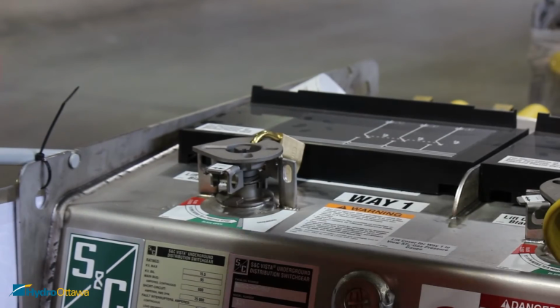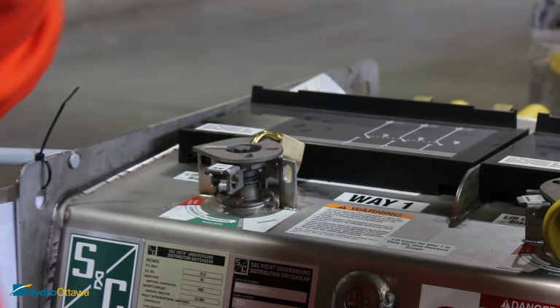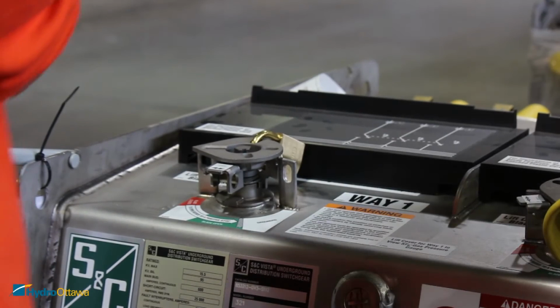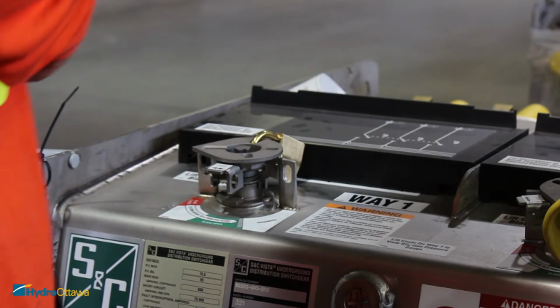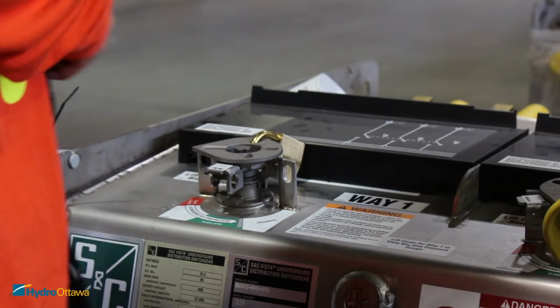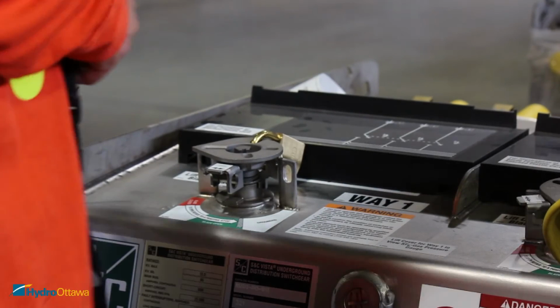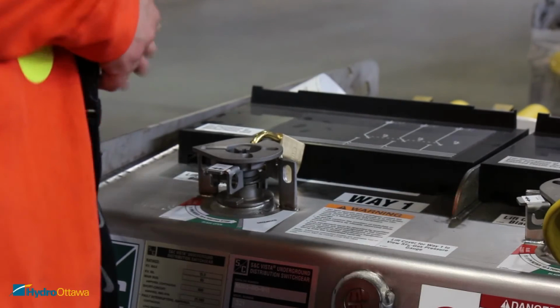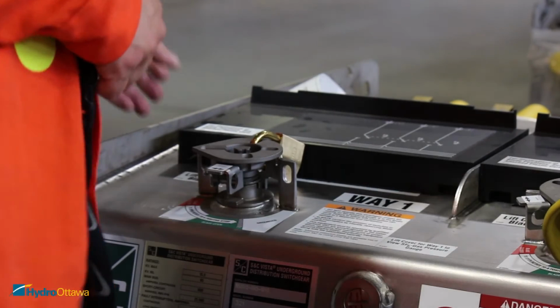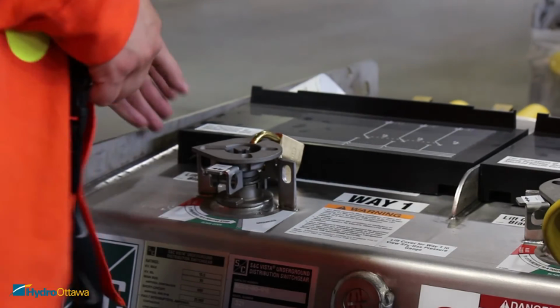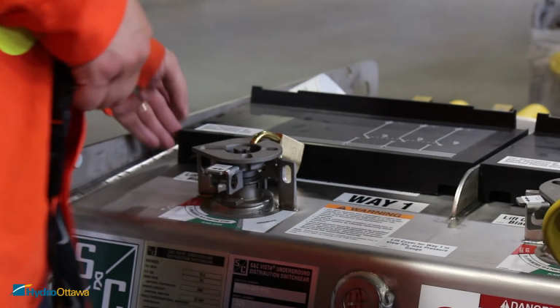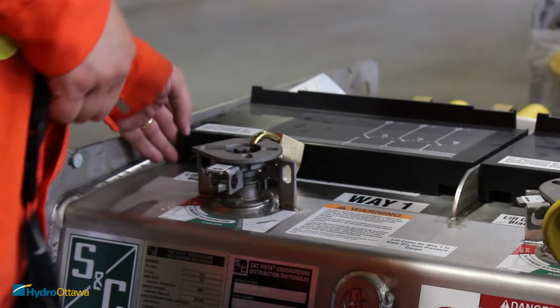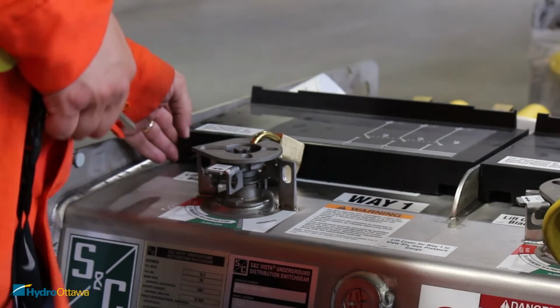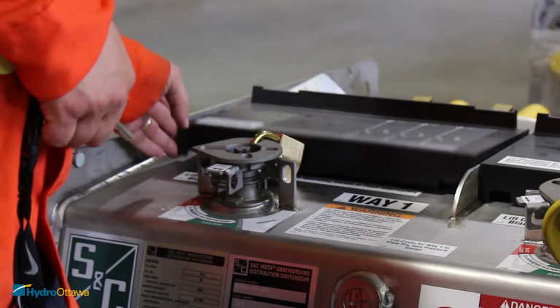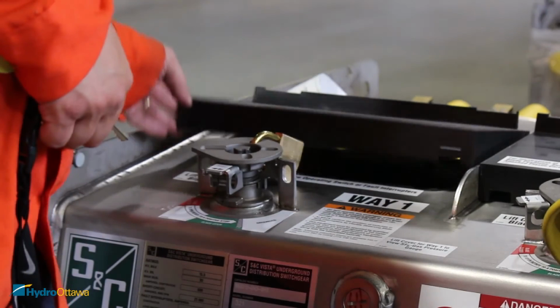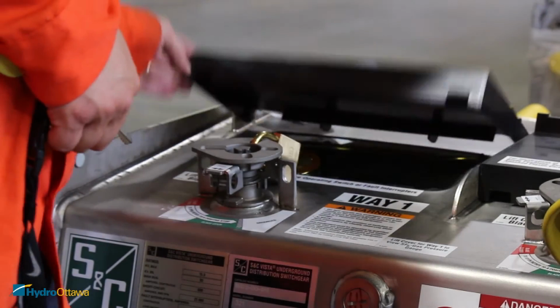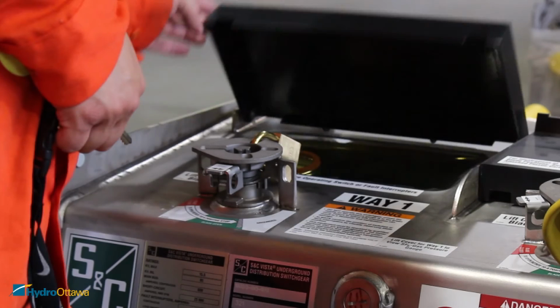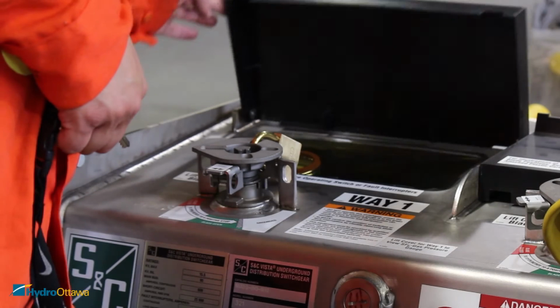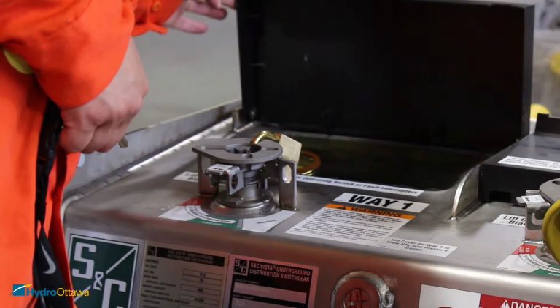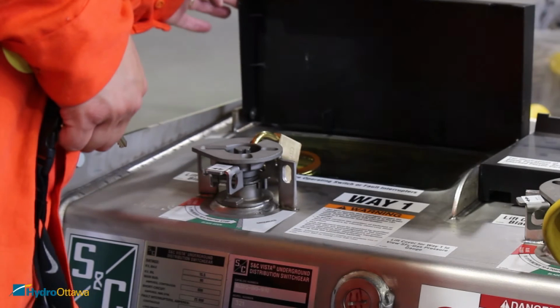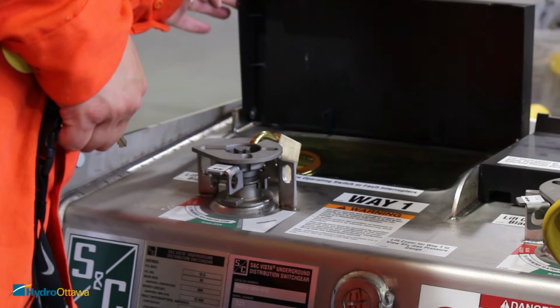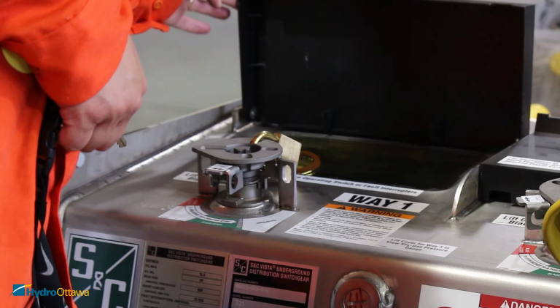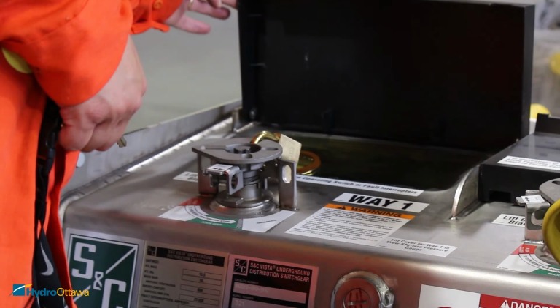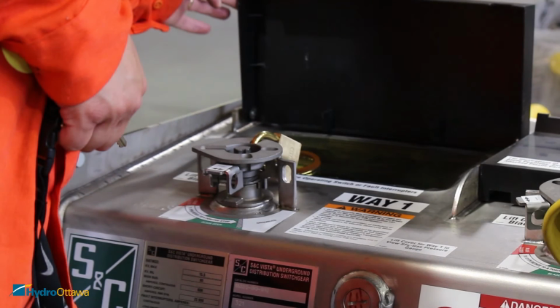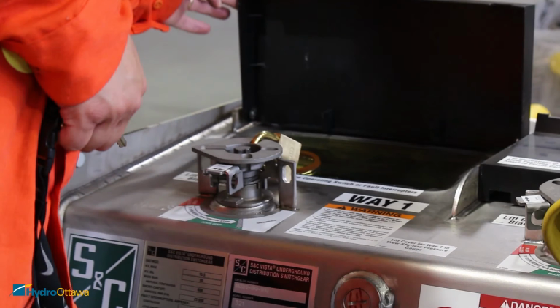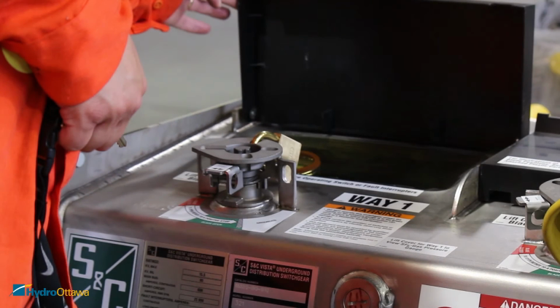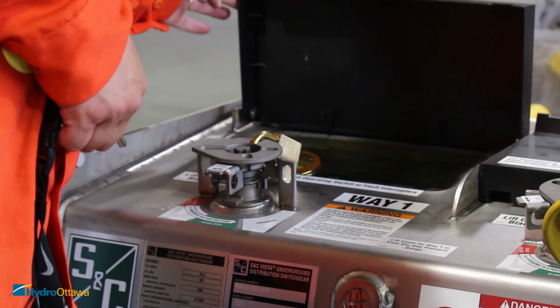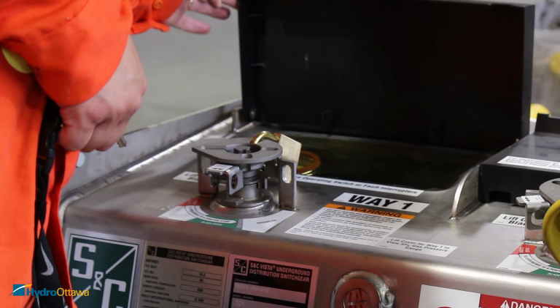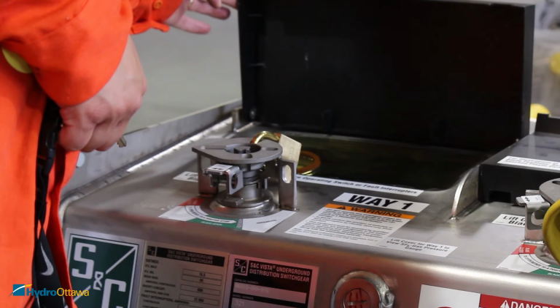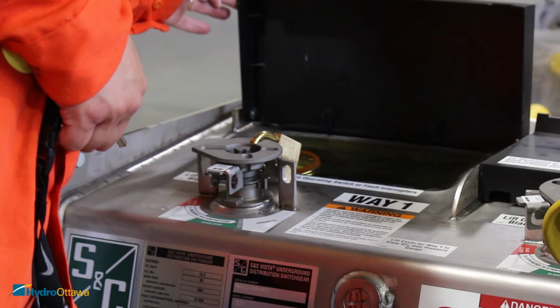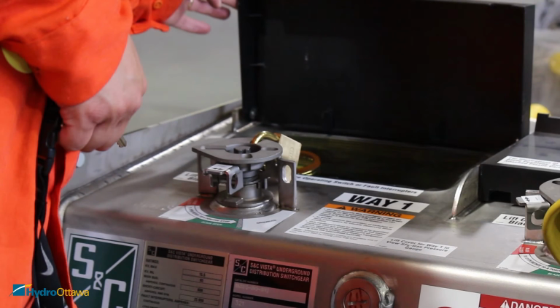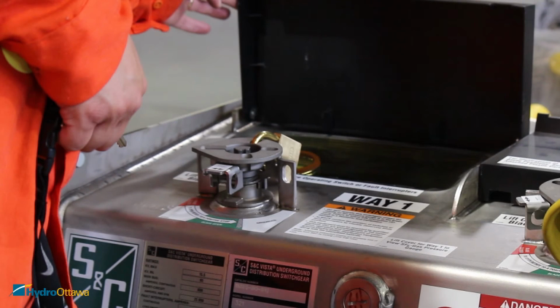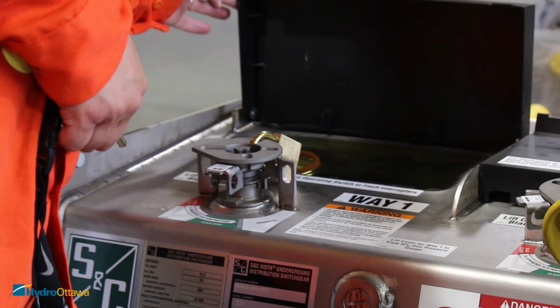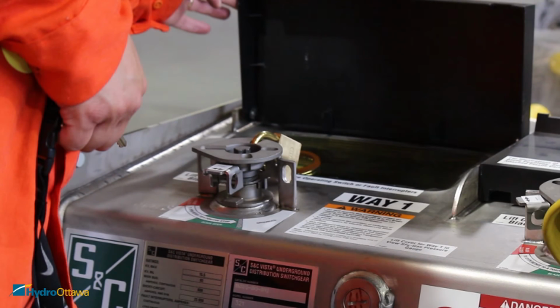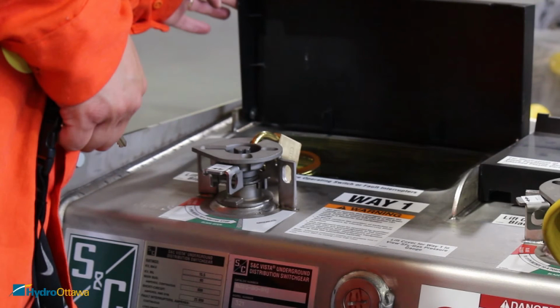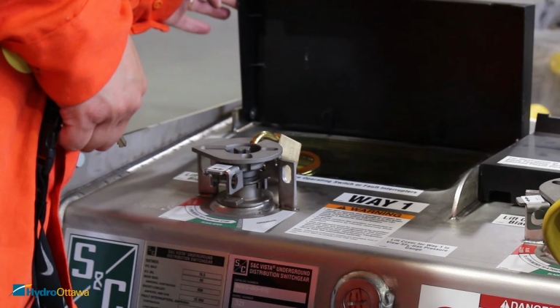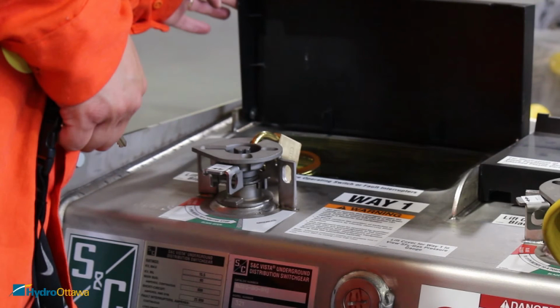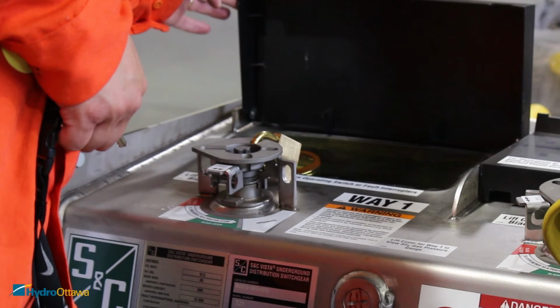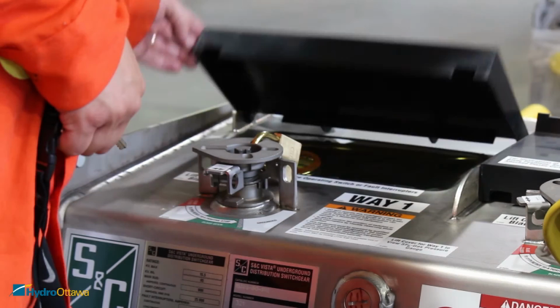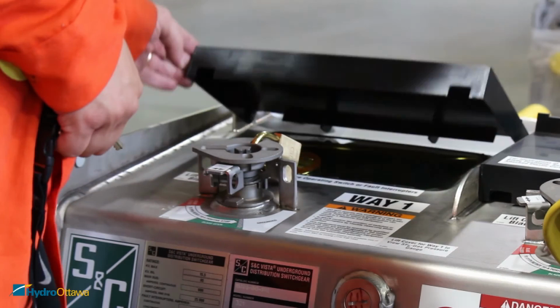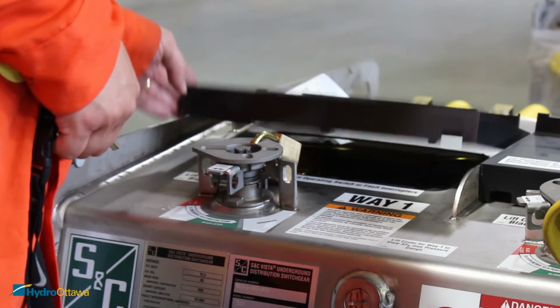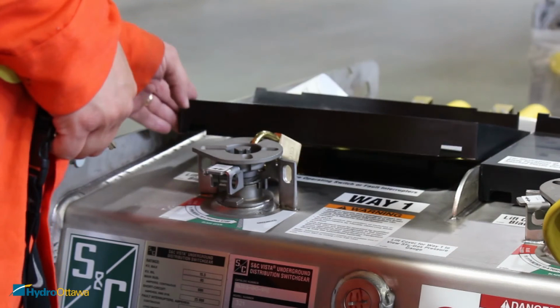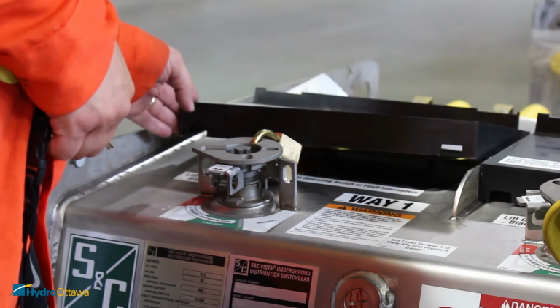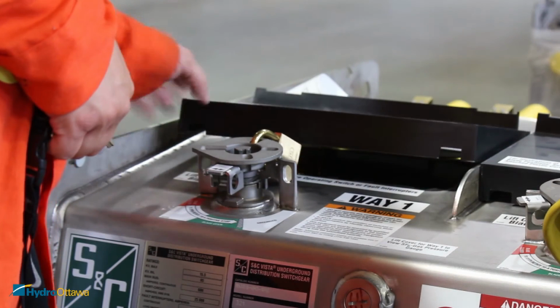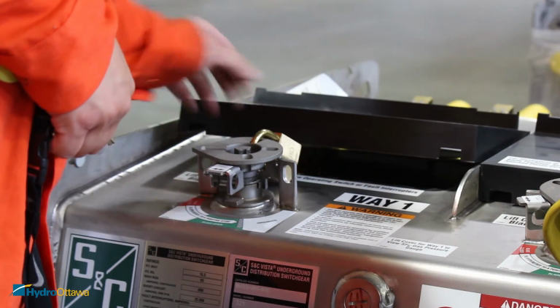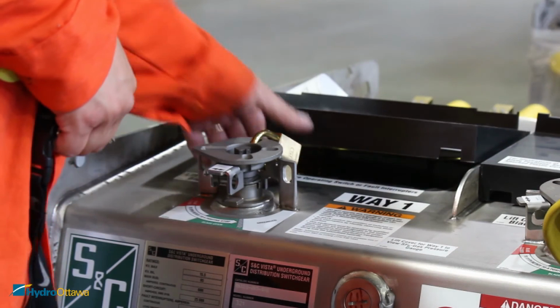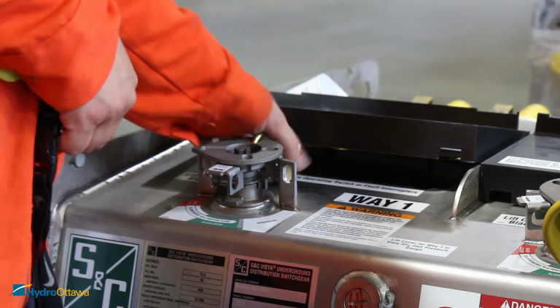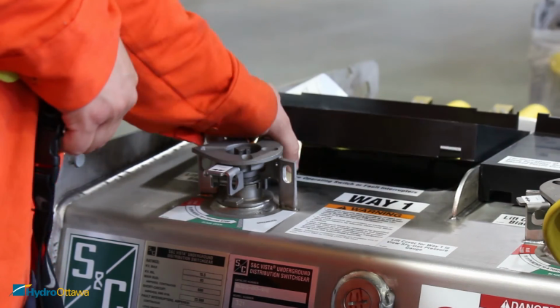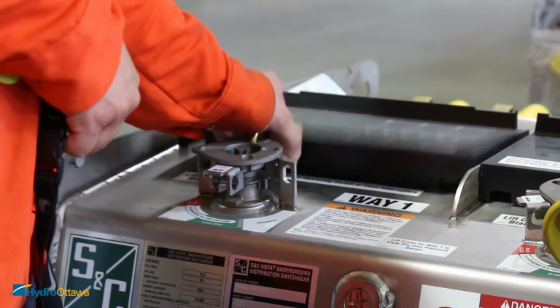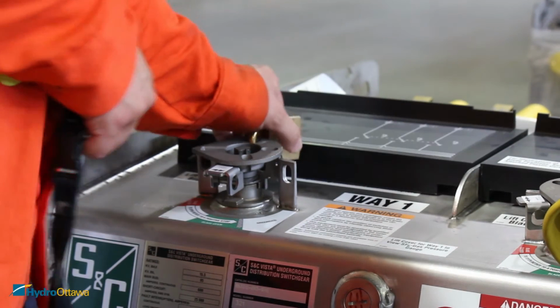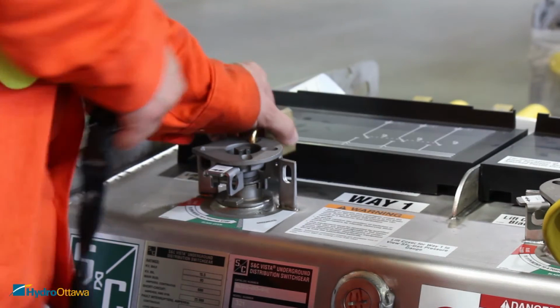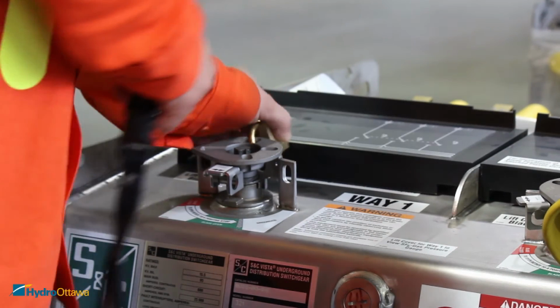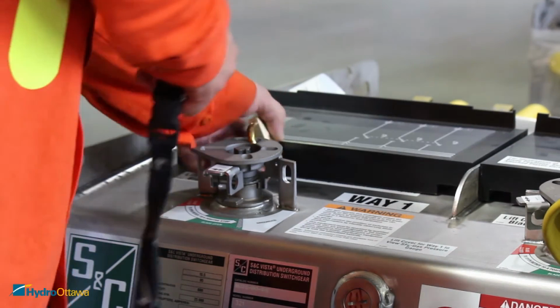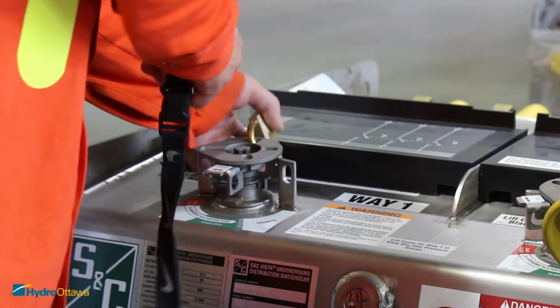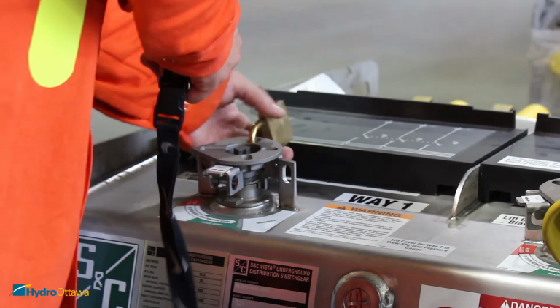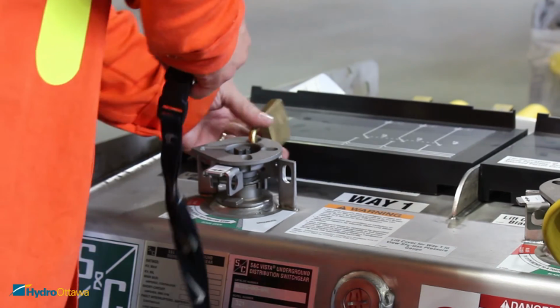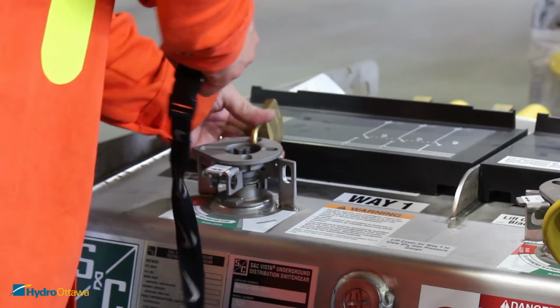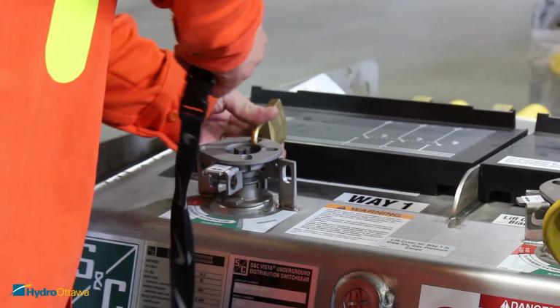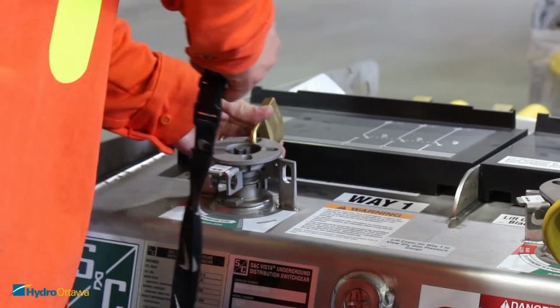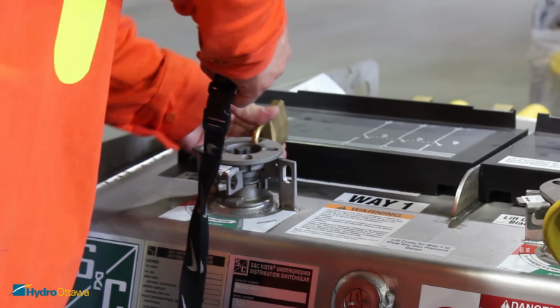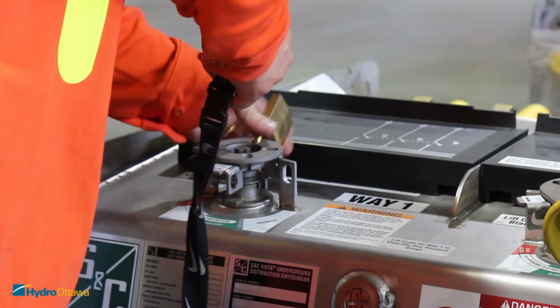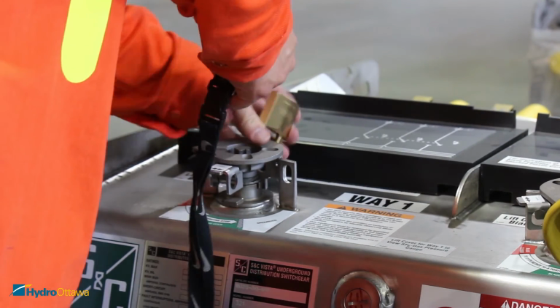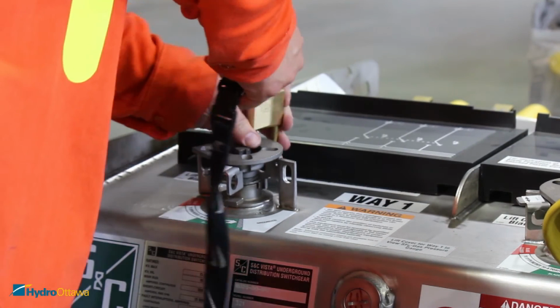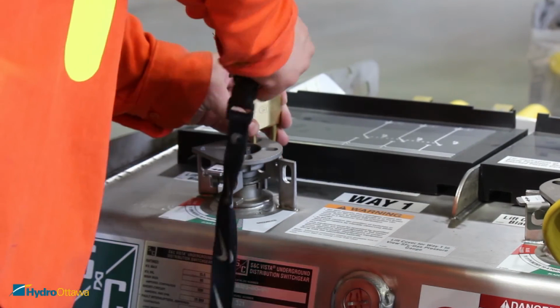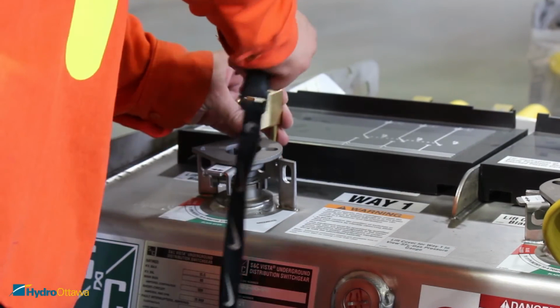Lift up the cover and verify the switch position in the sight glass. Remove the lock on the switch you'll be operating.